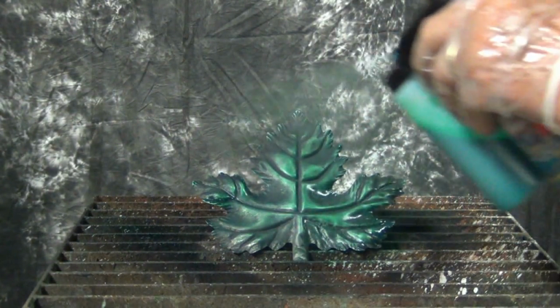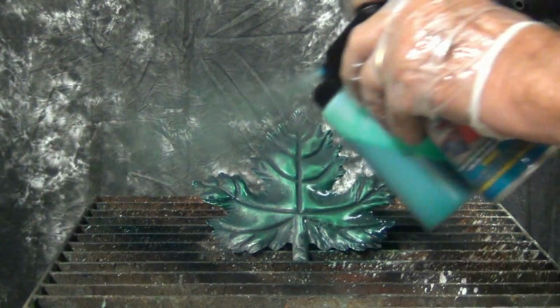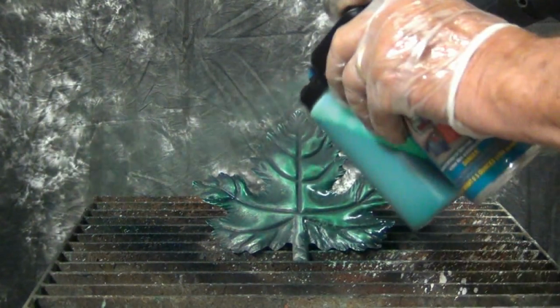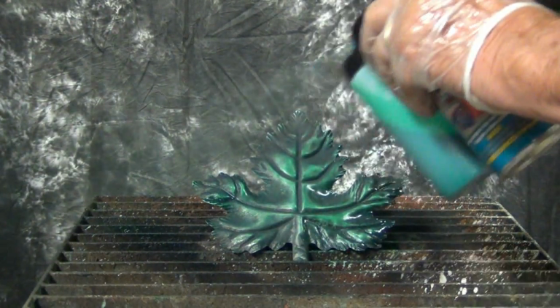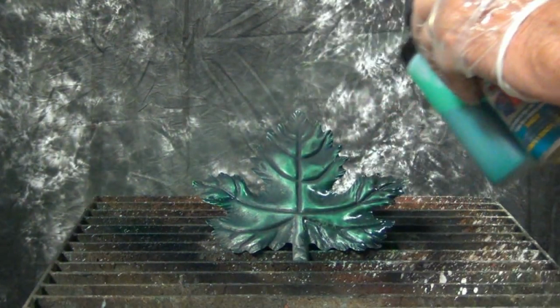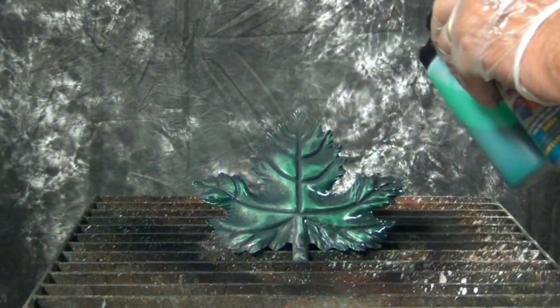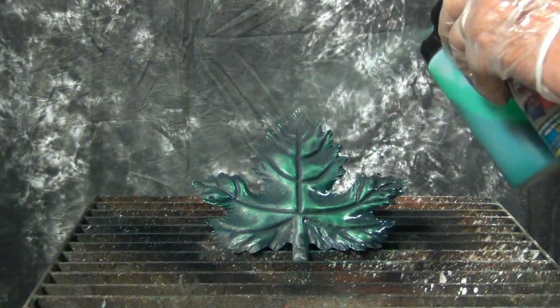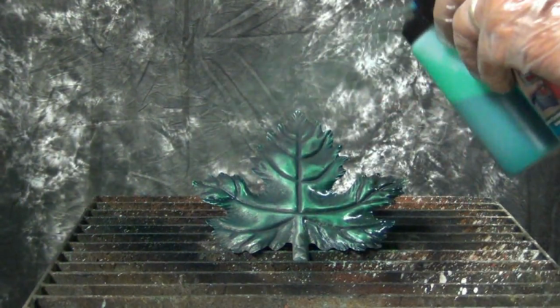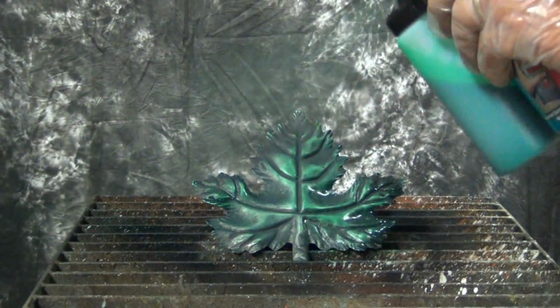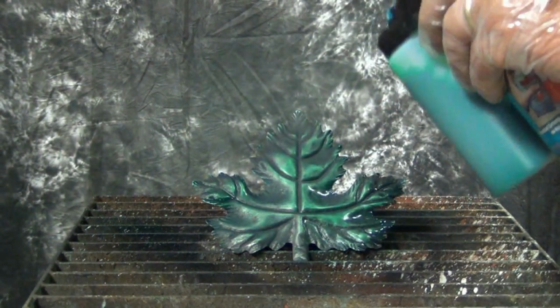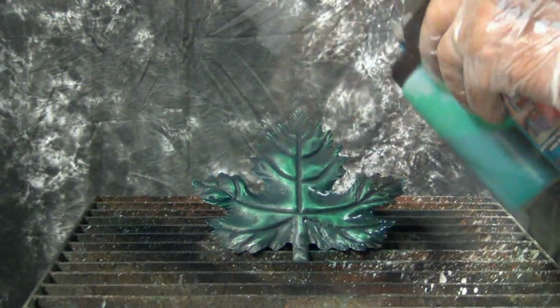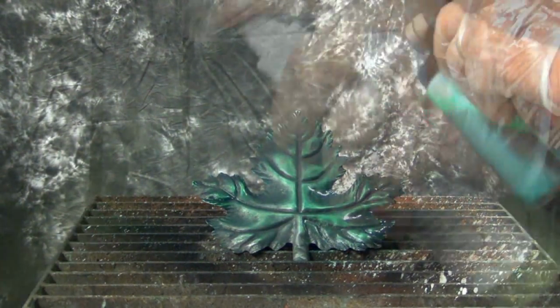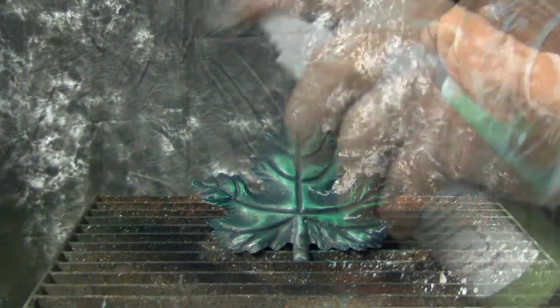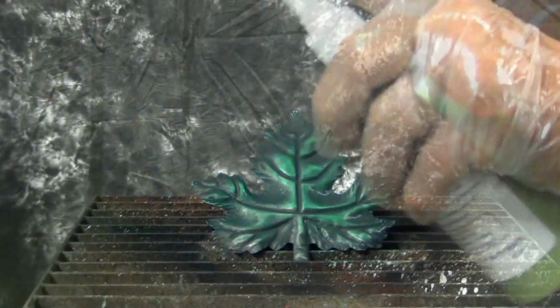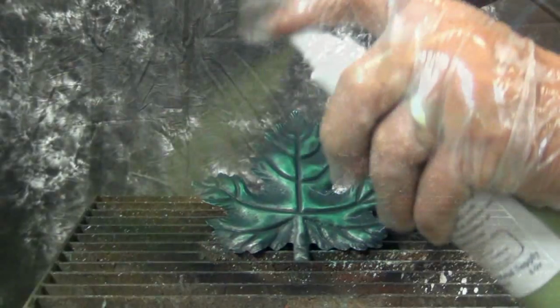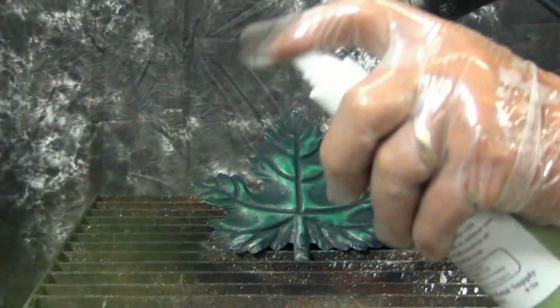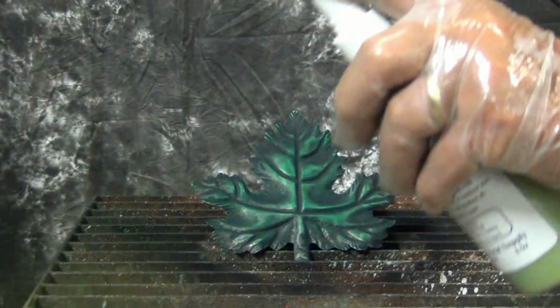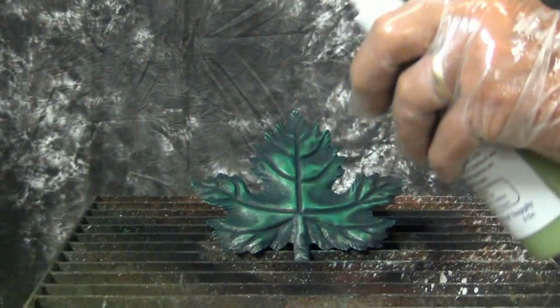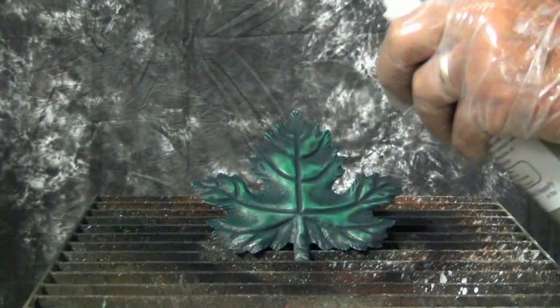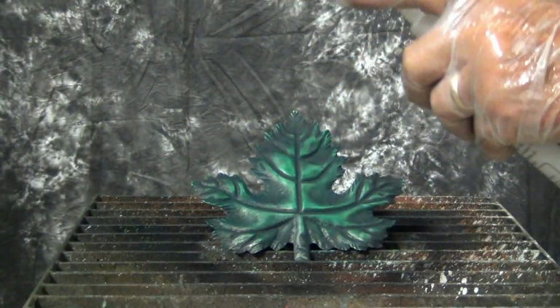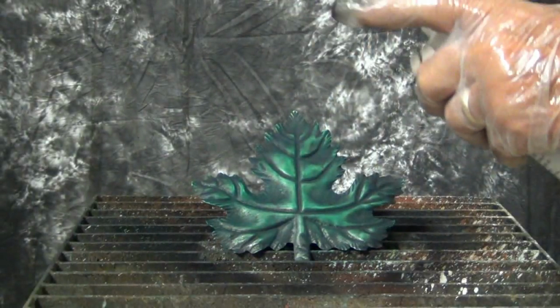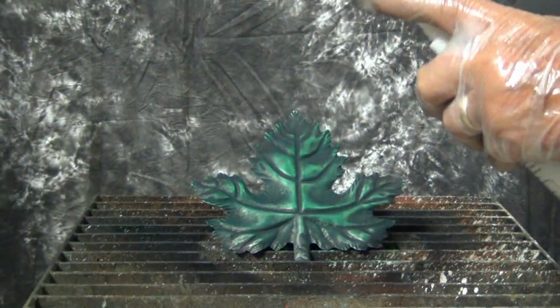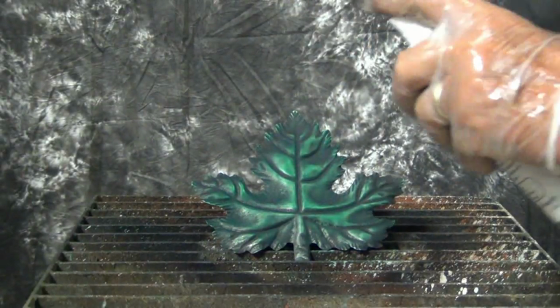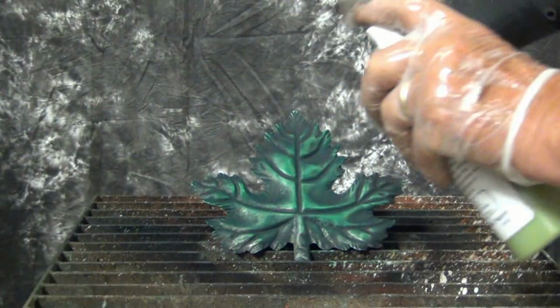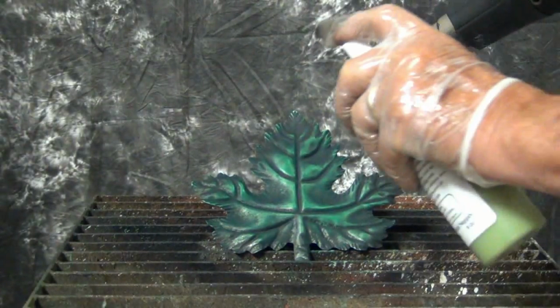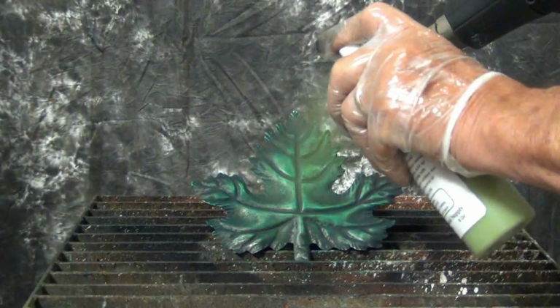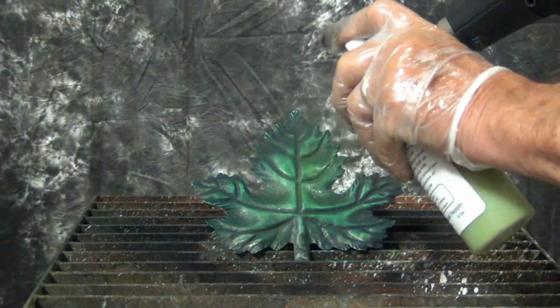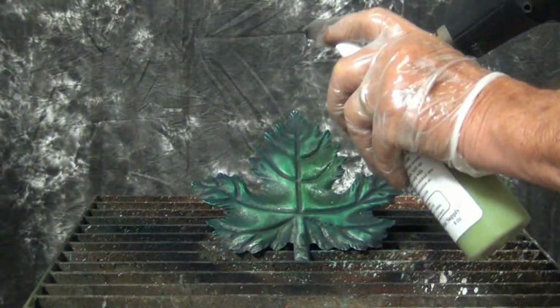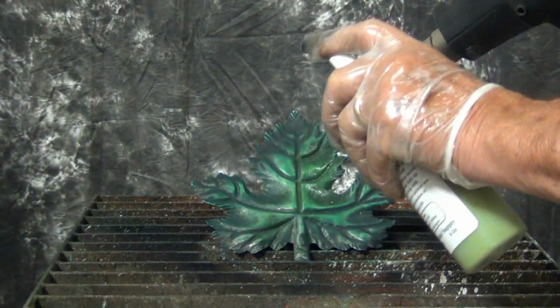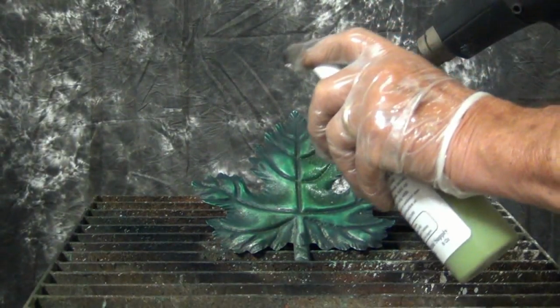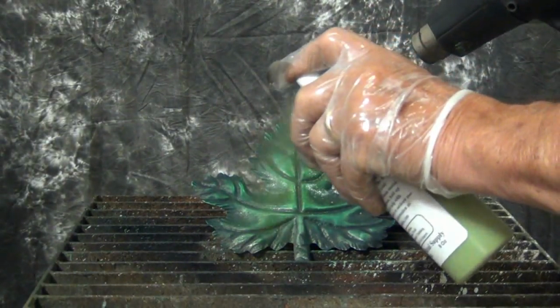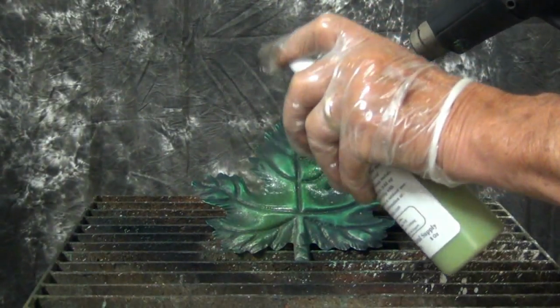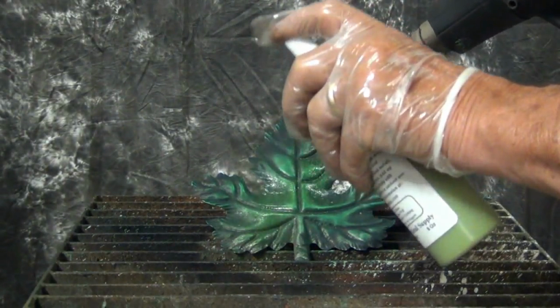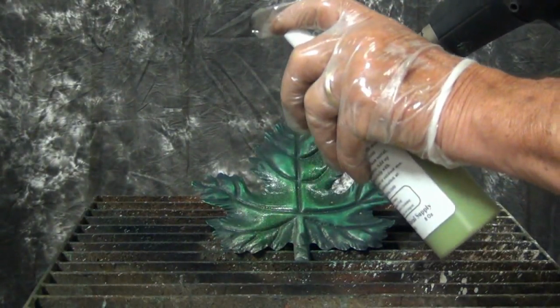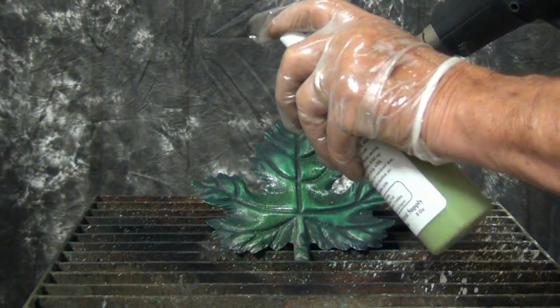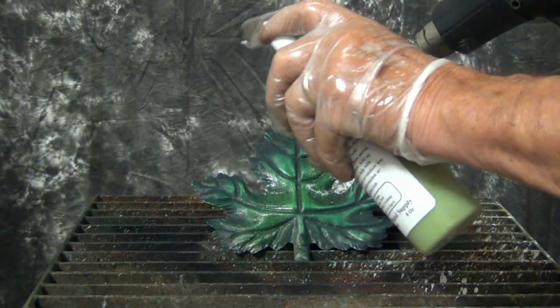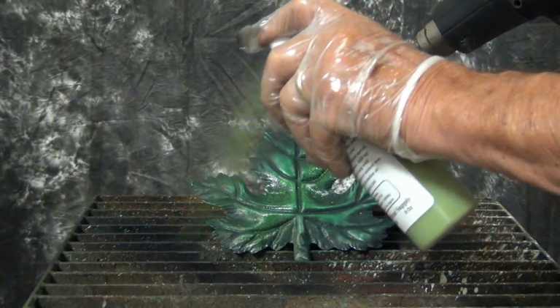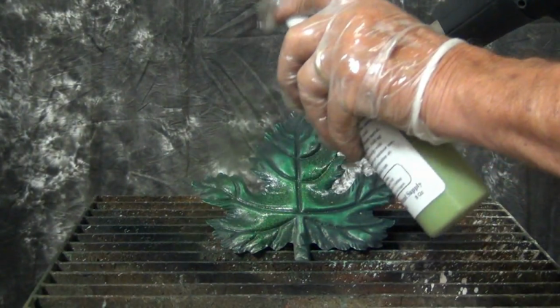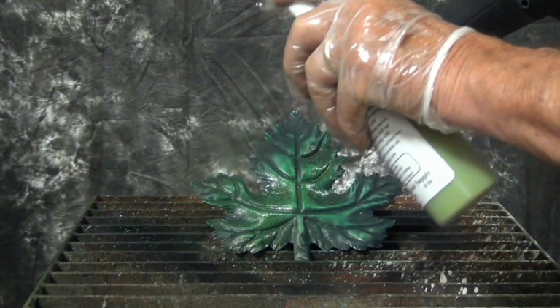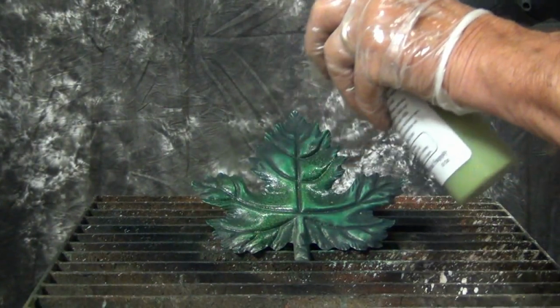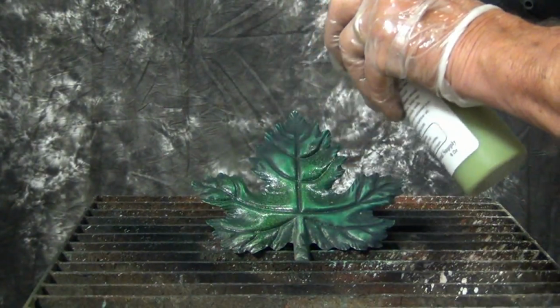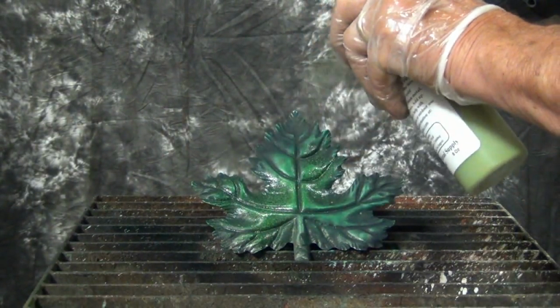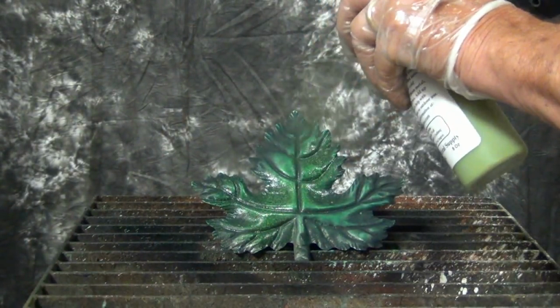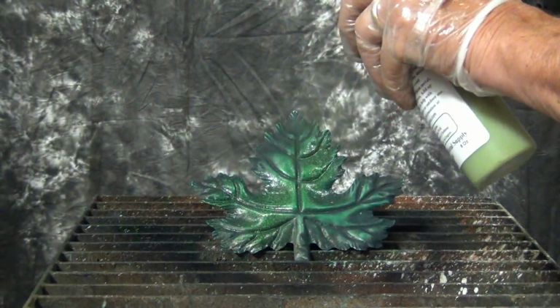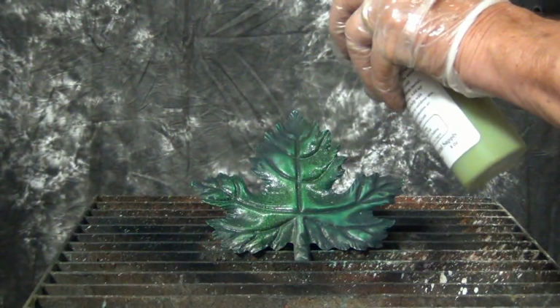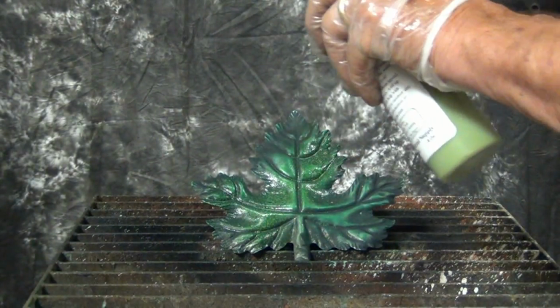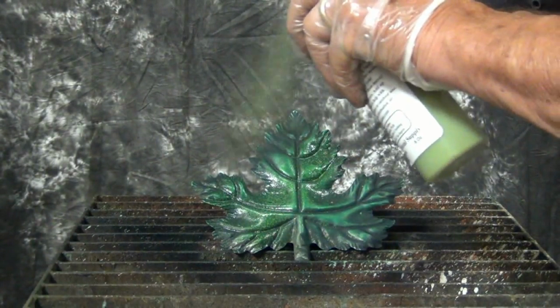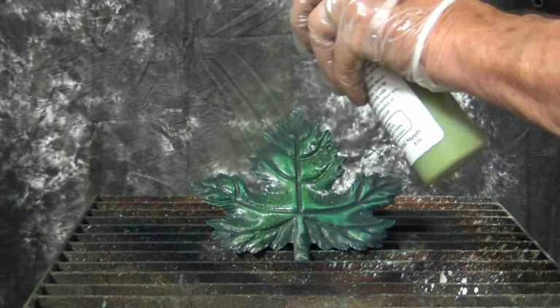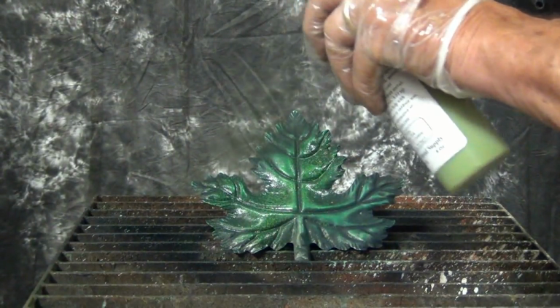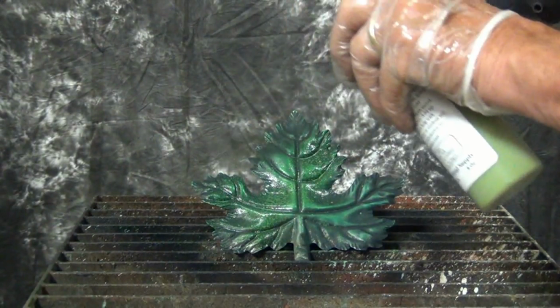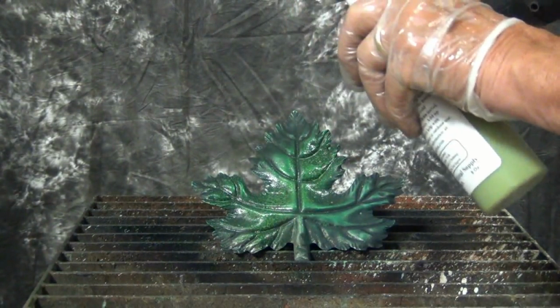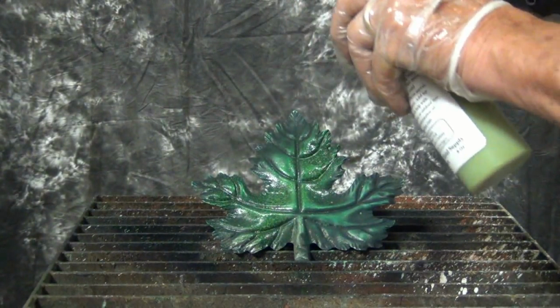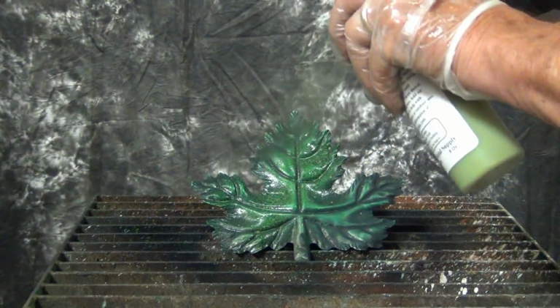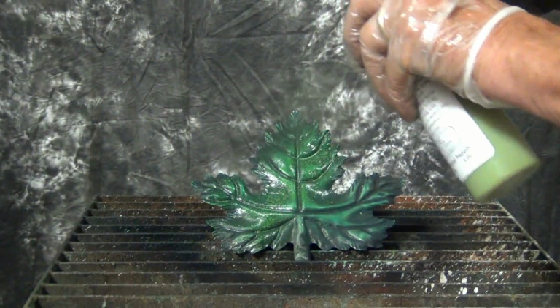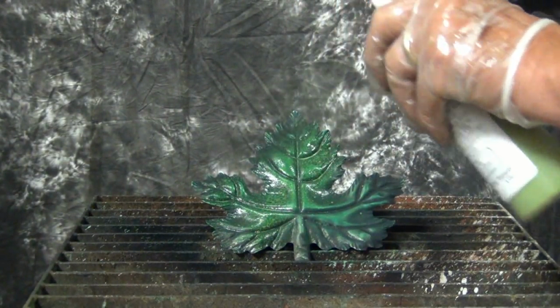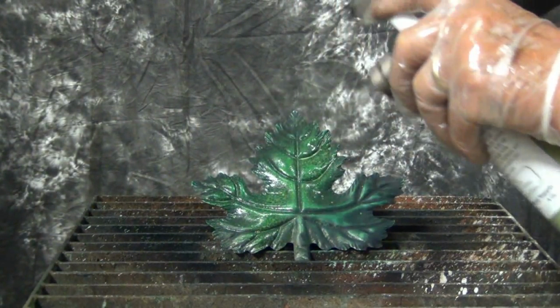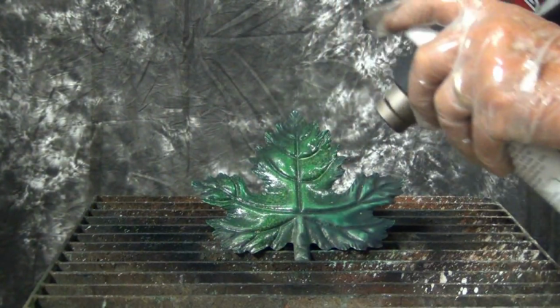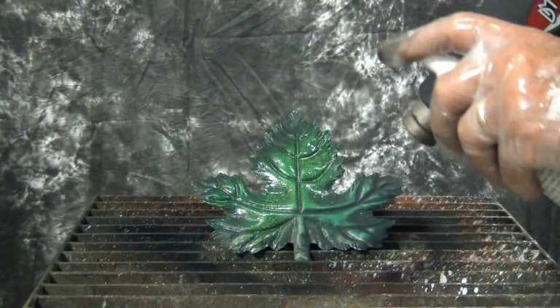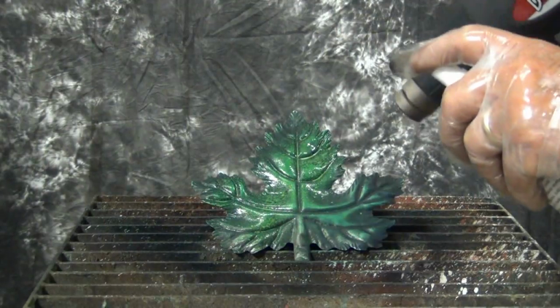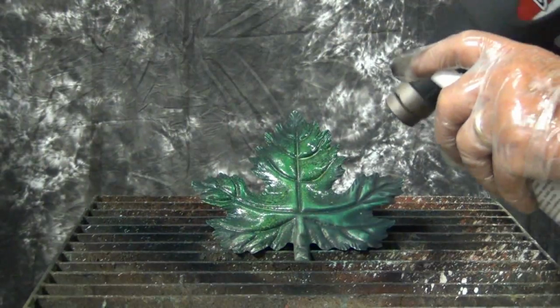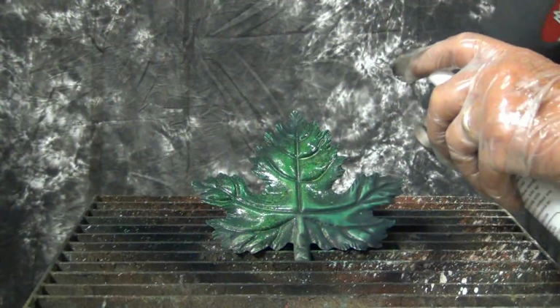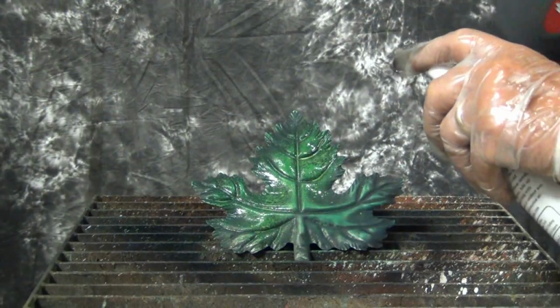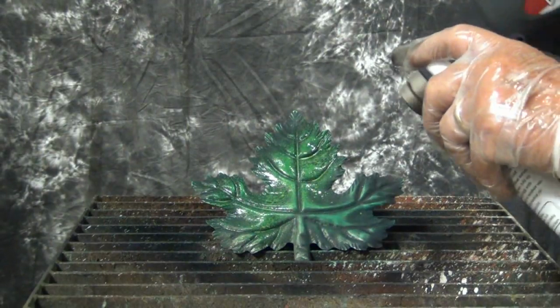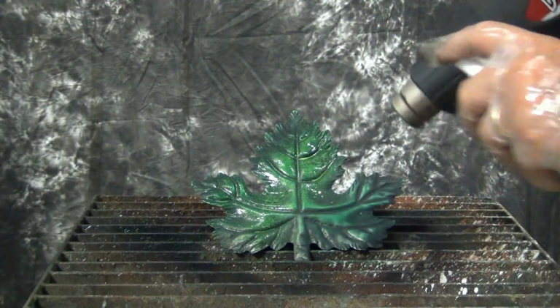It works on metal, works on wood, works on clay, works on stone, works on concrete — pretty much on everything.